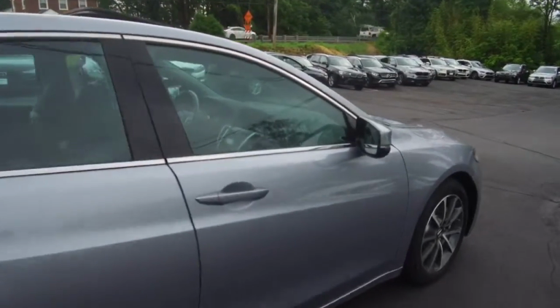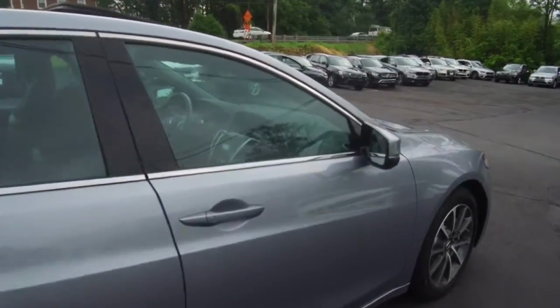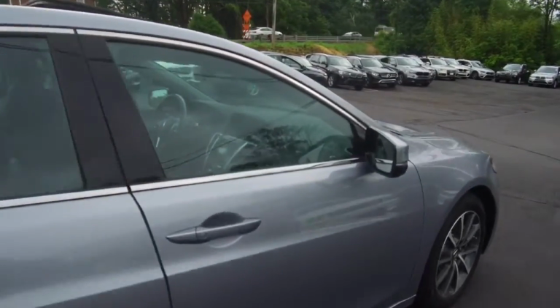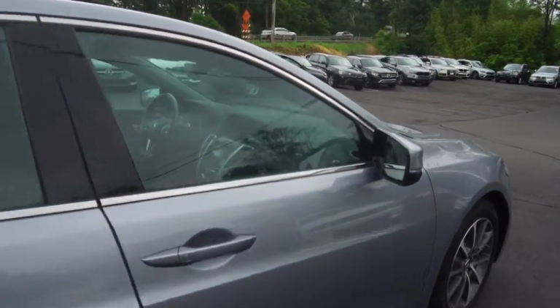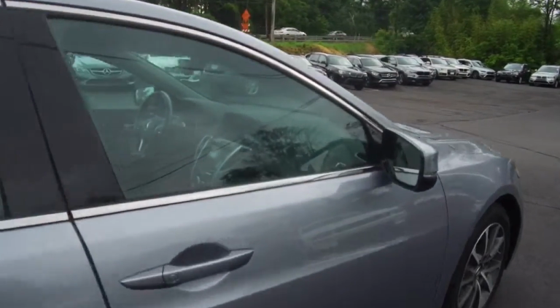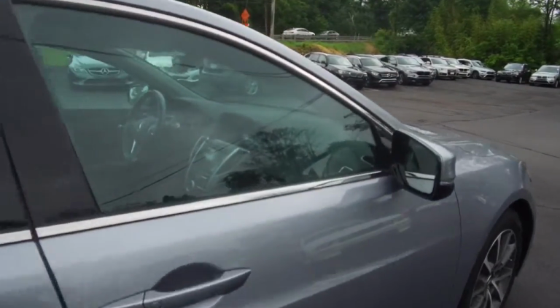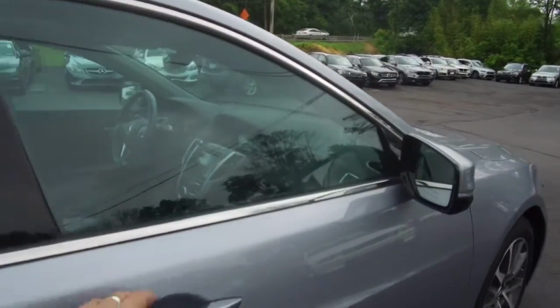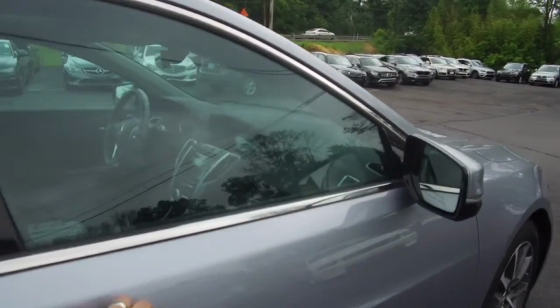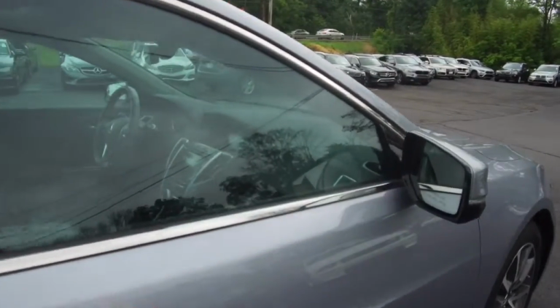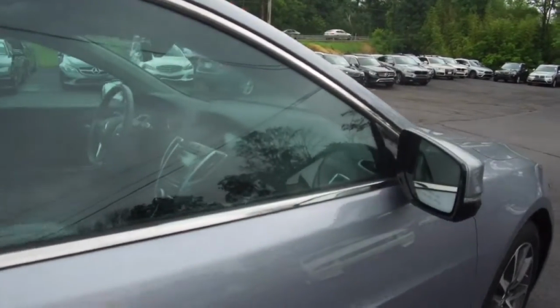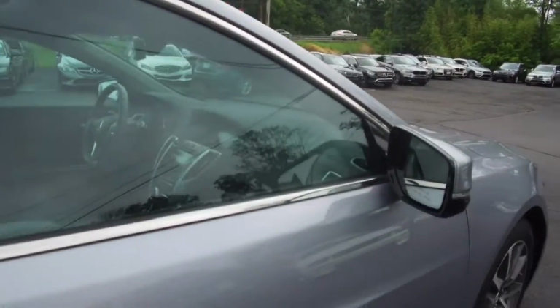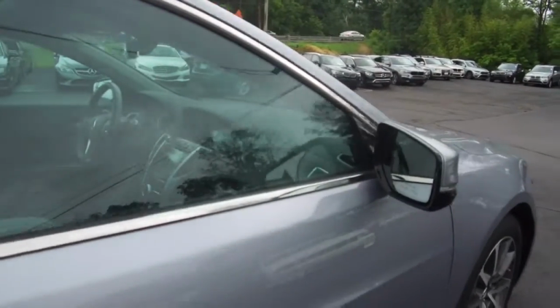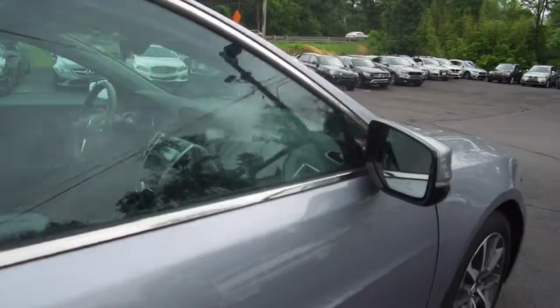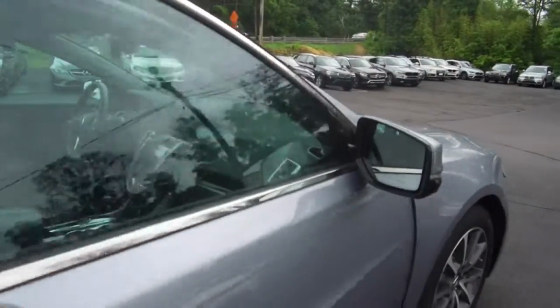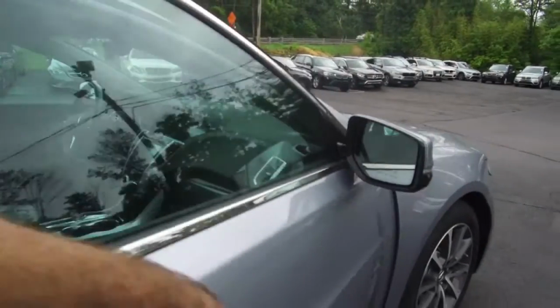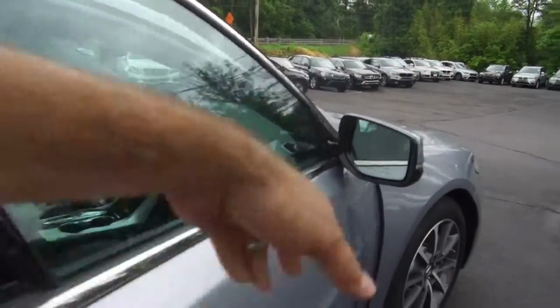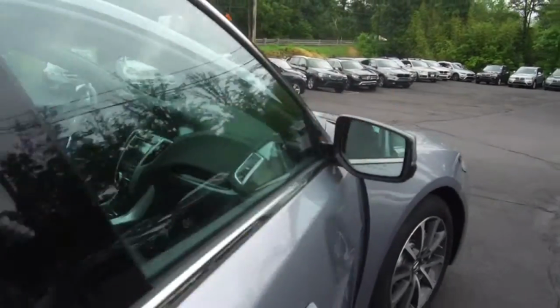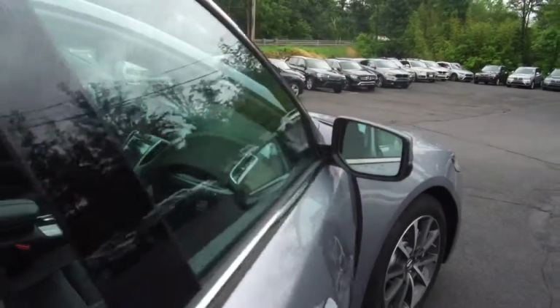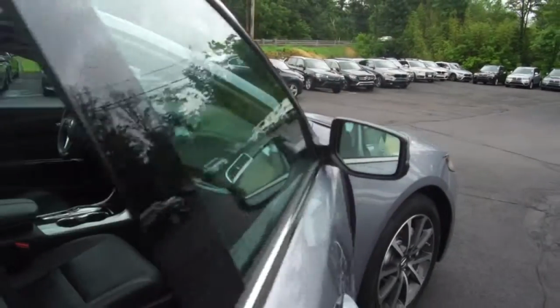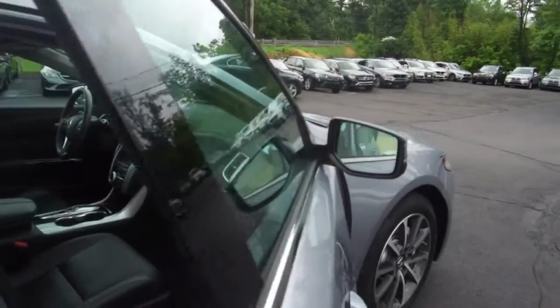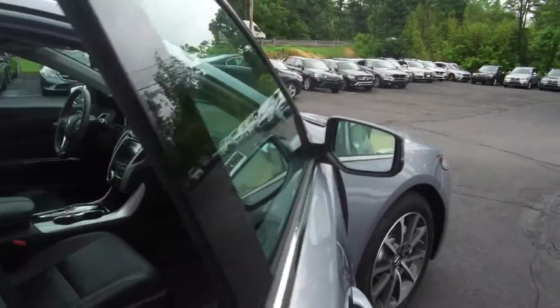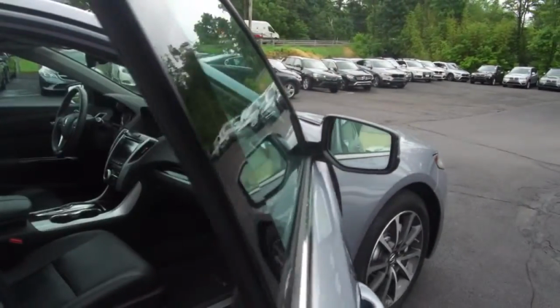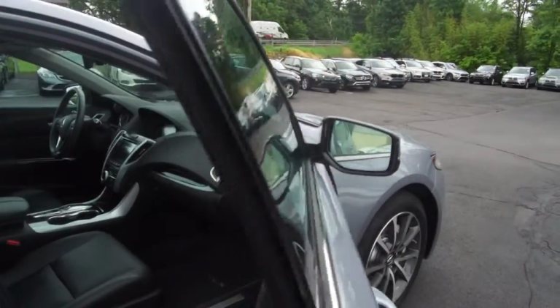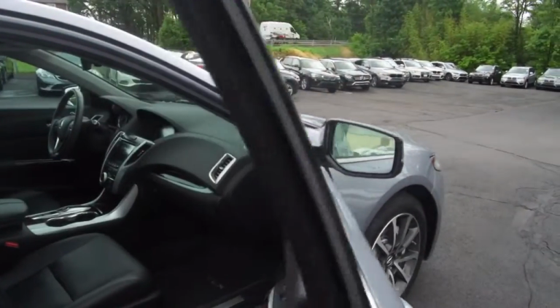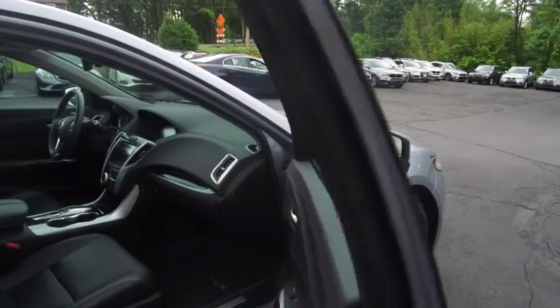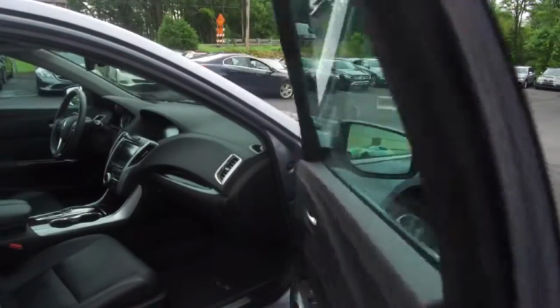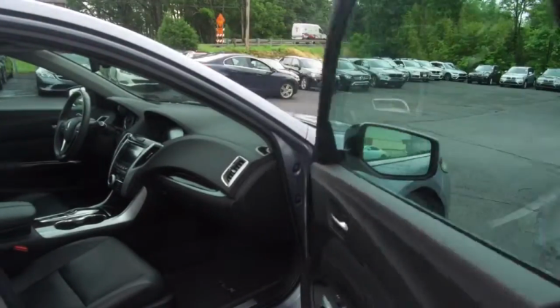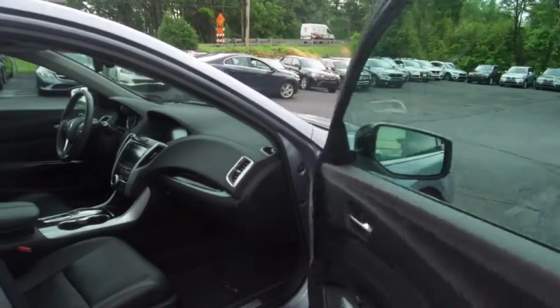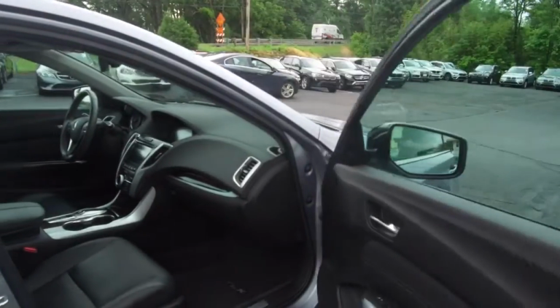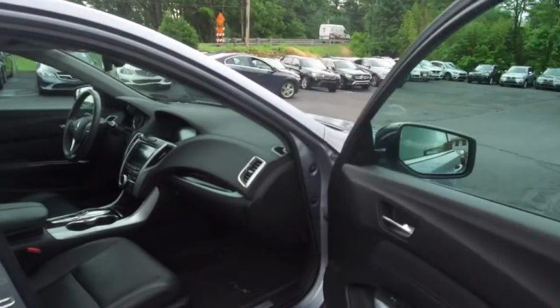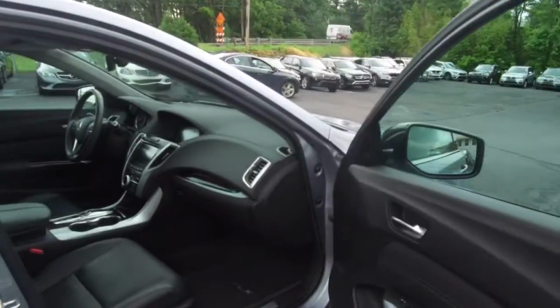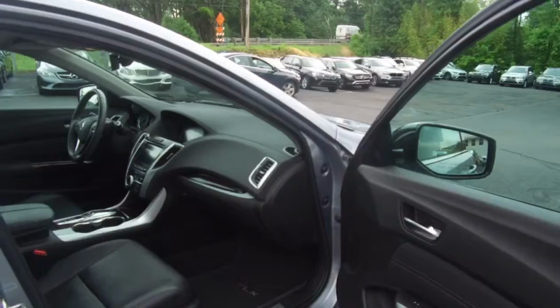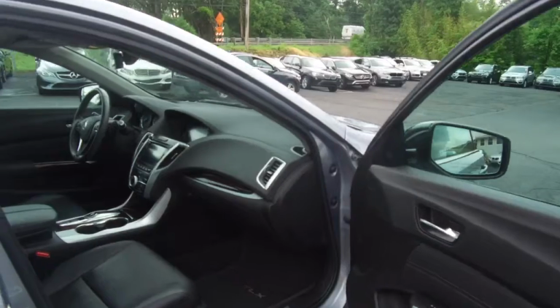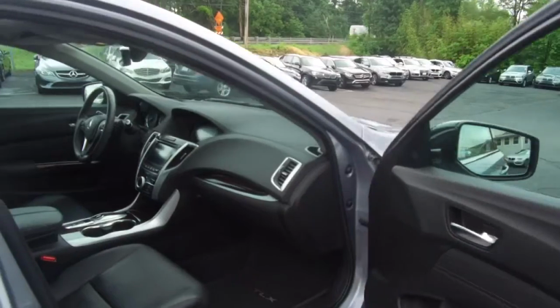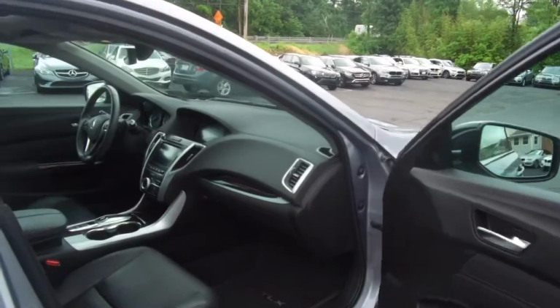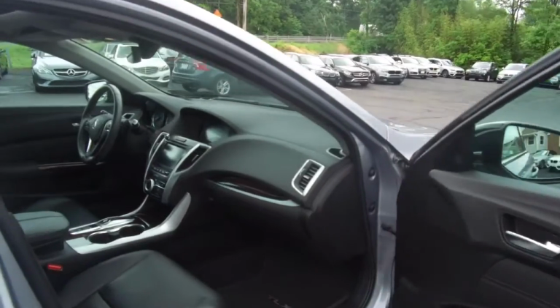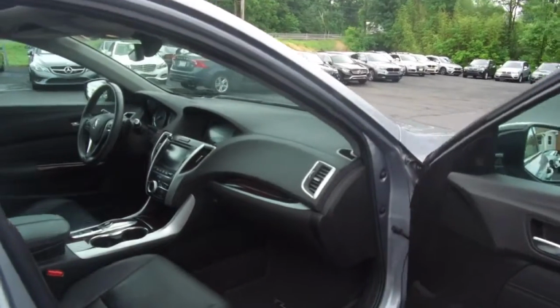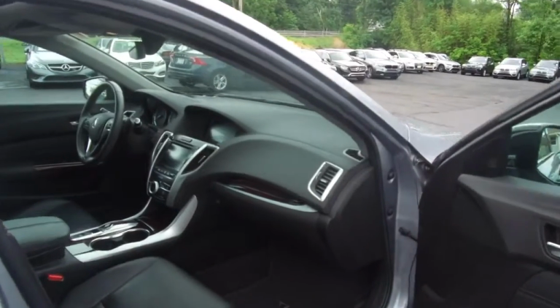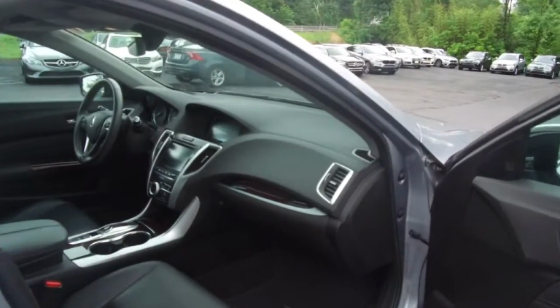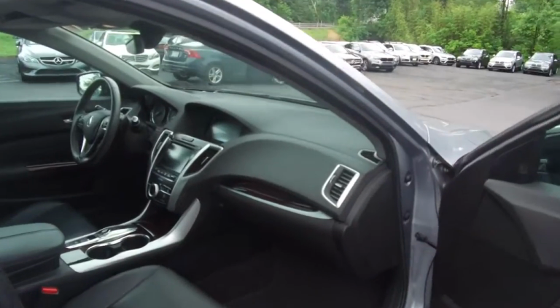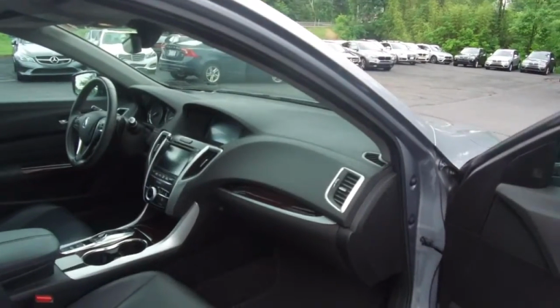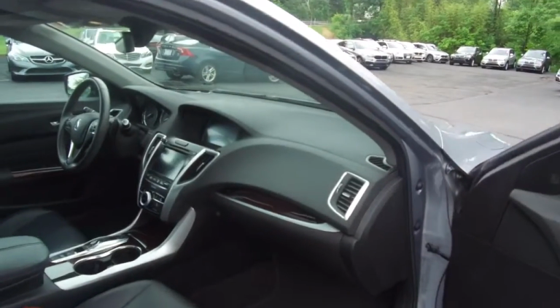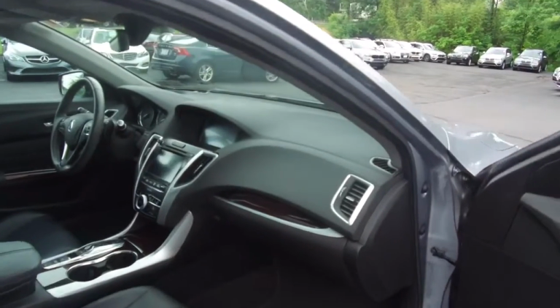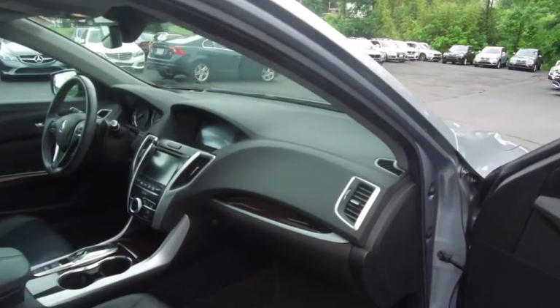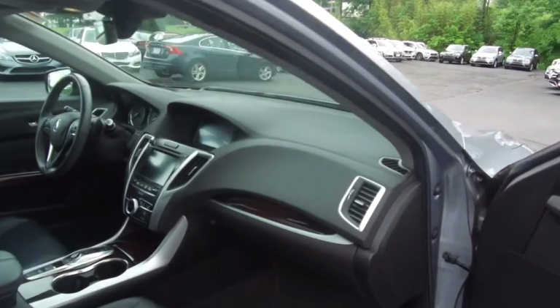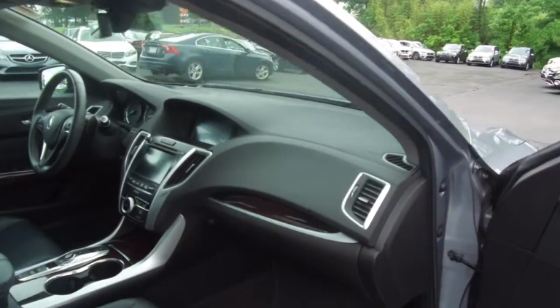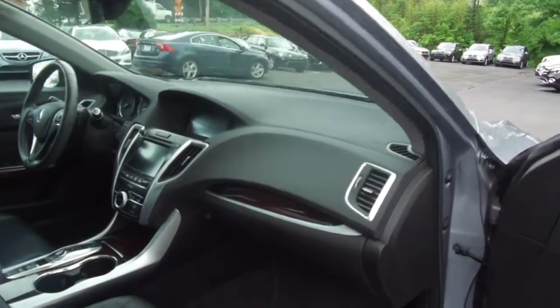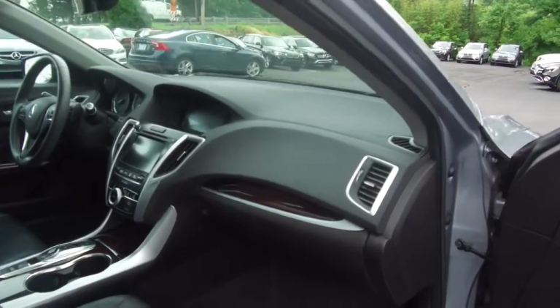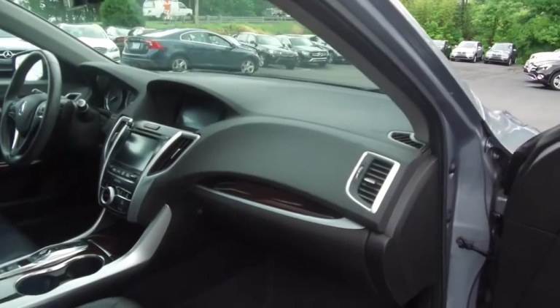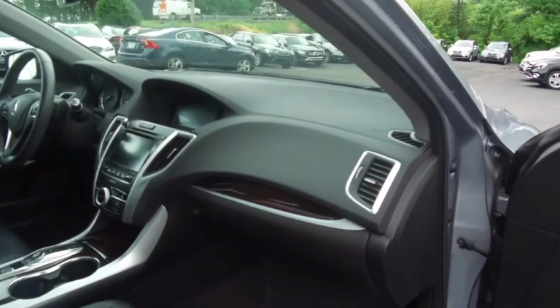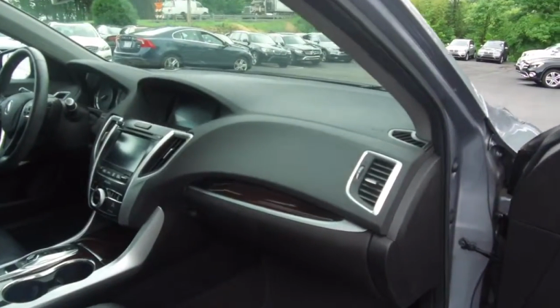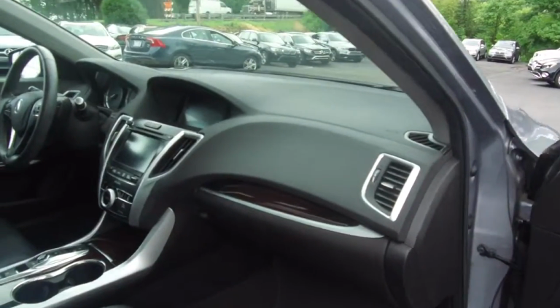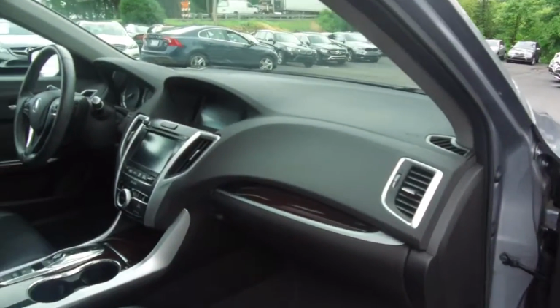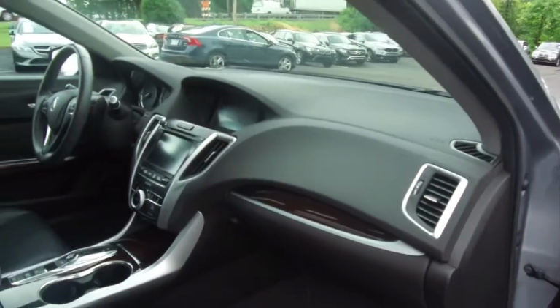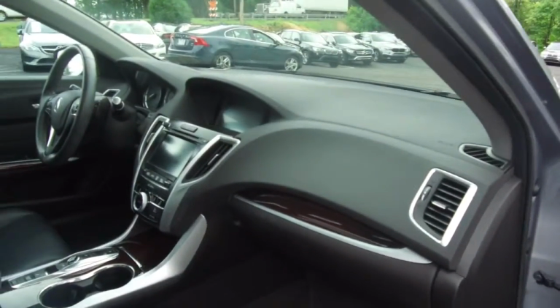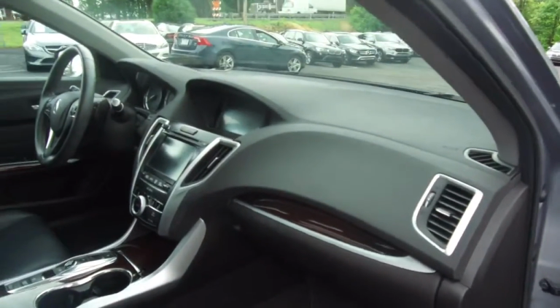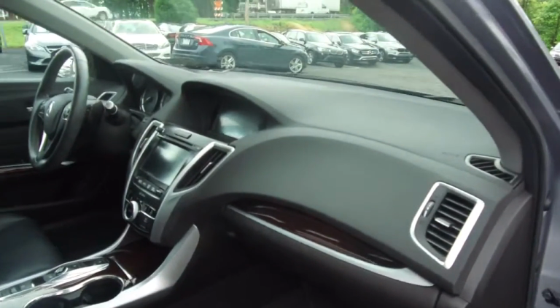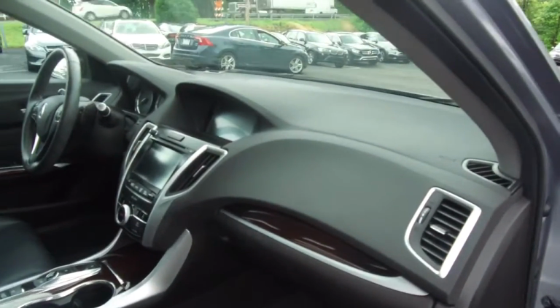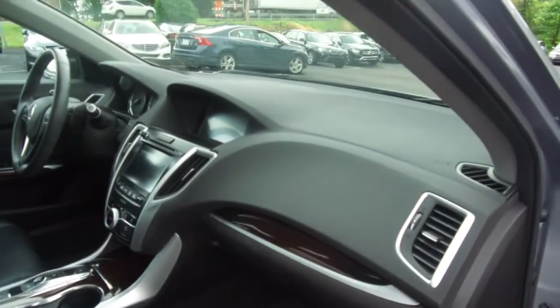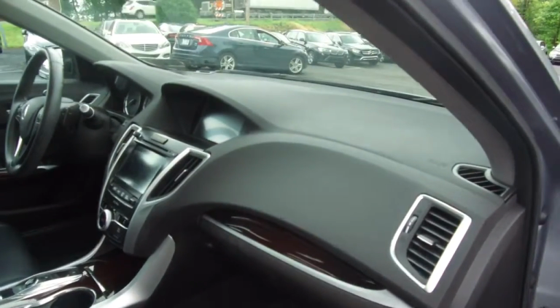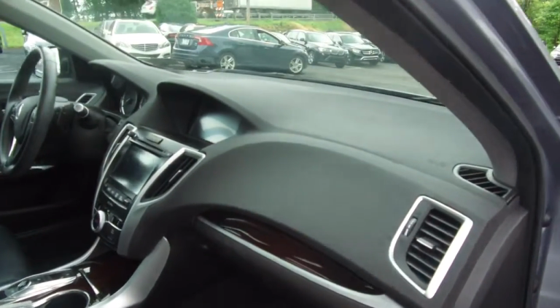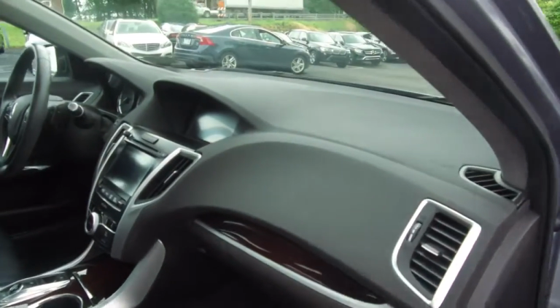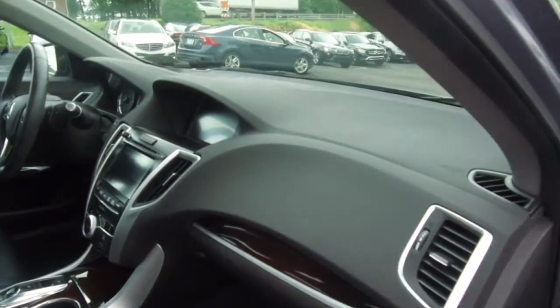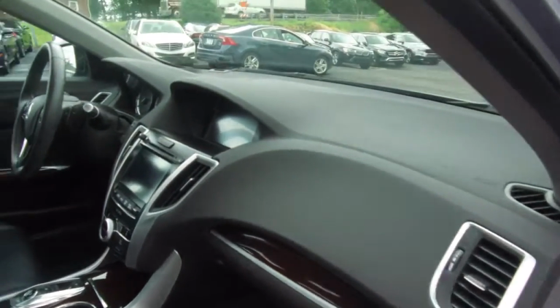We'll take a quick look through the interior. You'll see redwood trim throughout and a dual display for the navigation system.